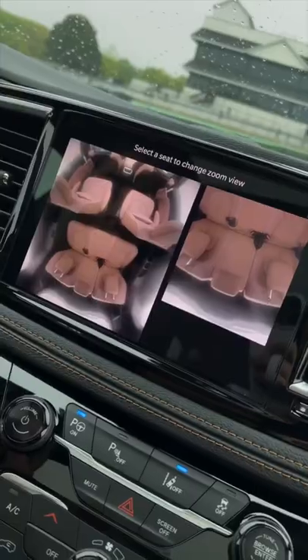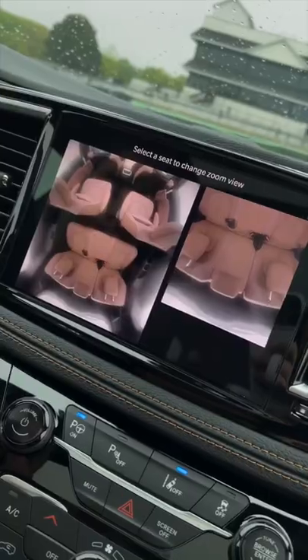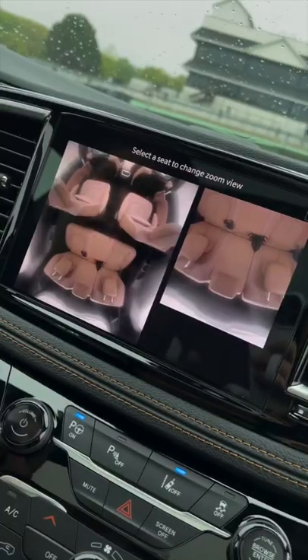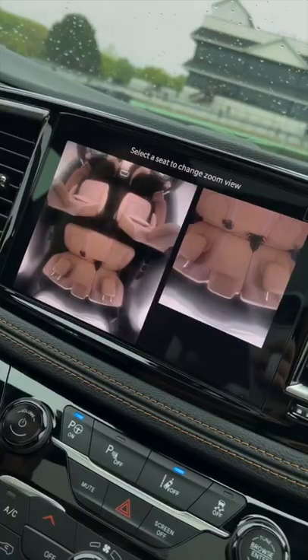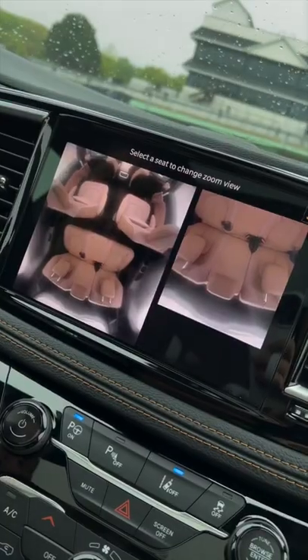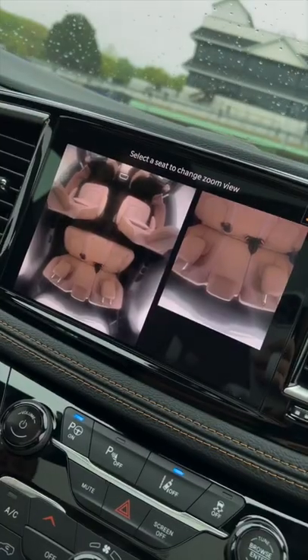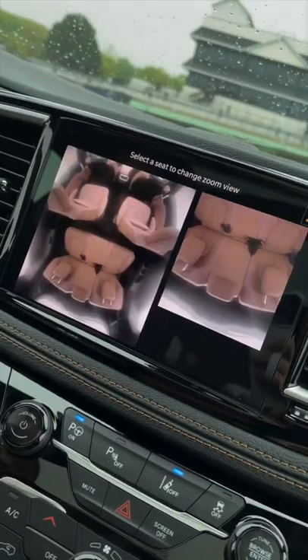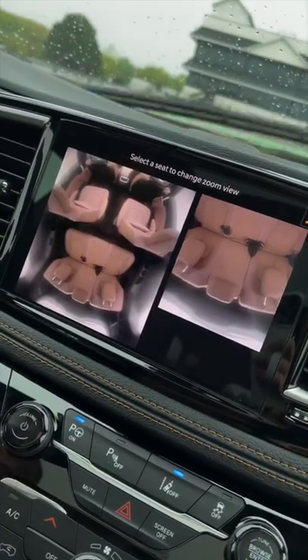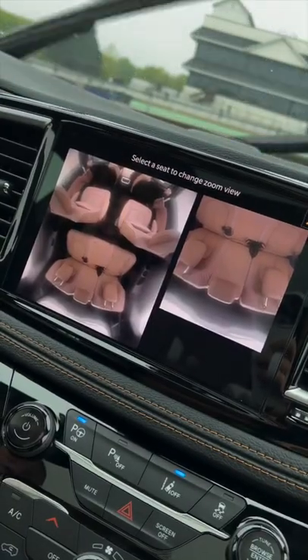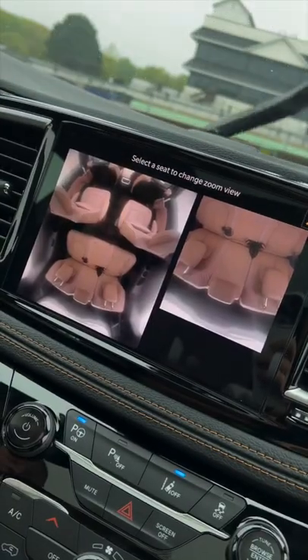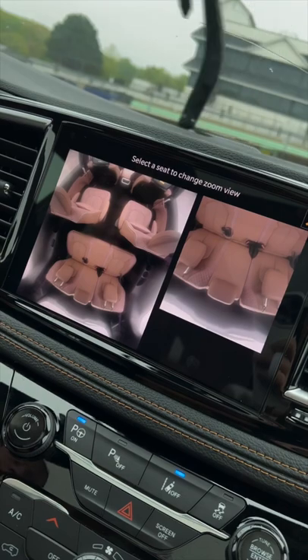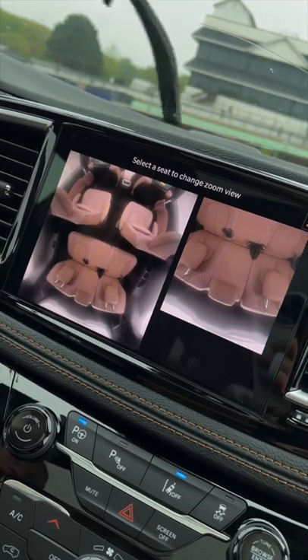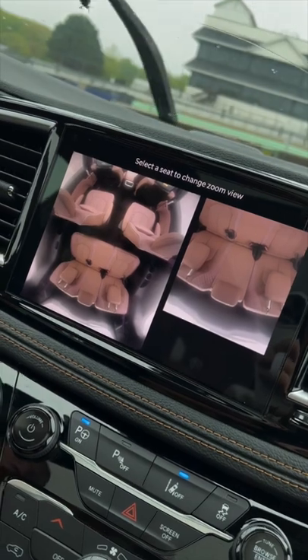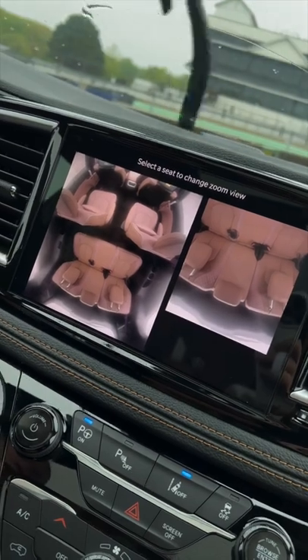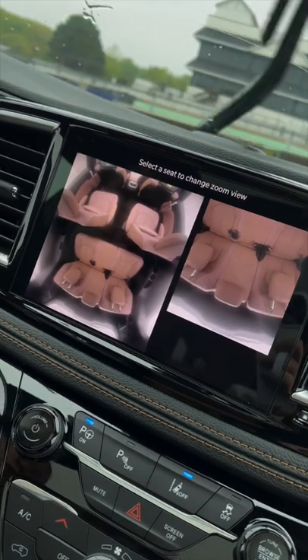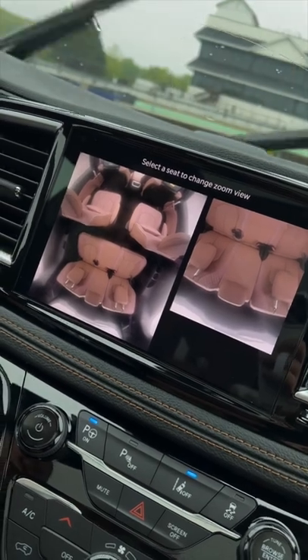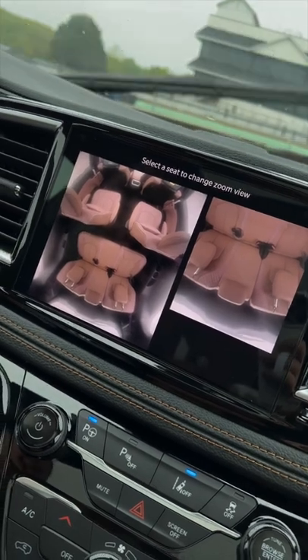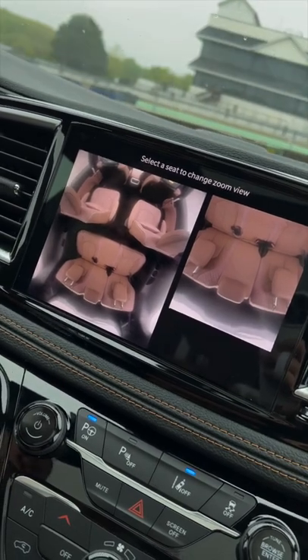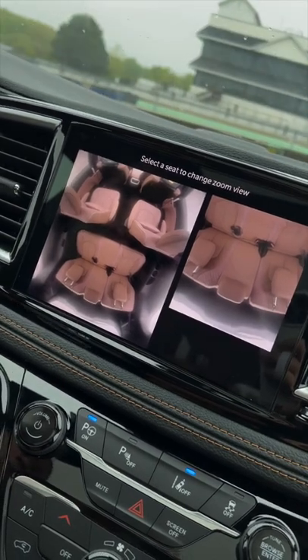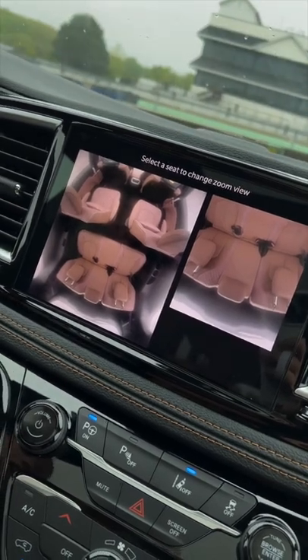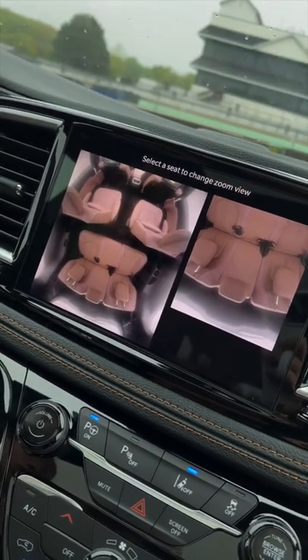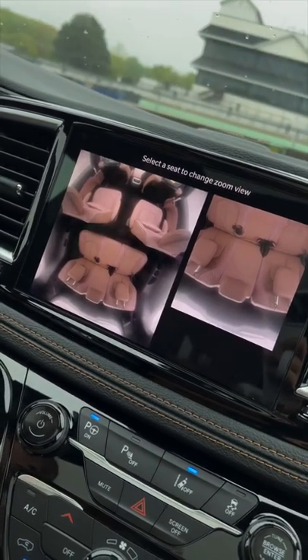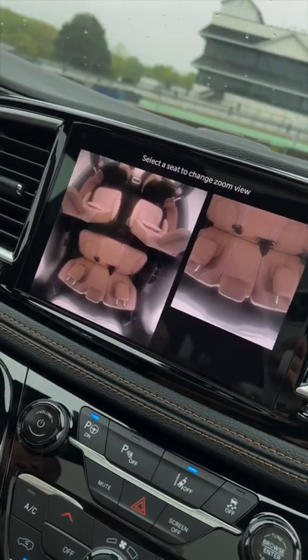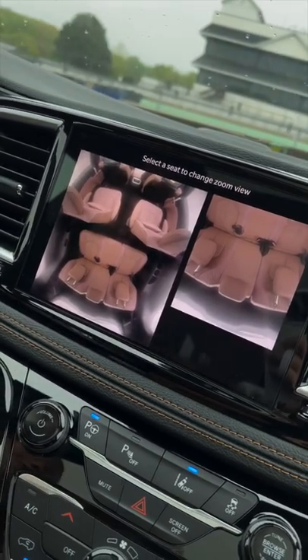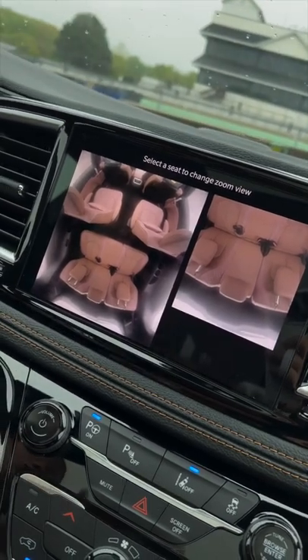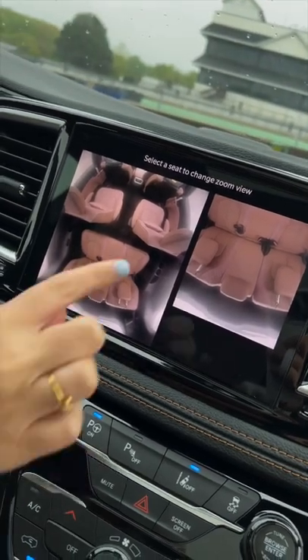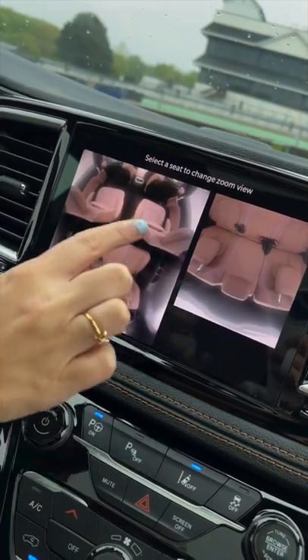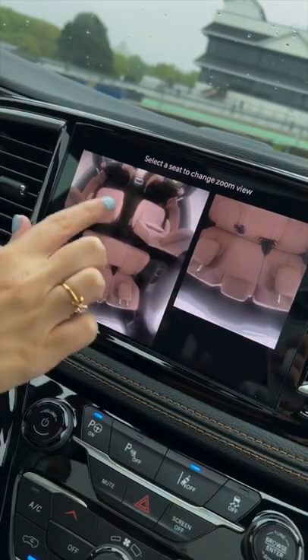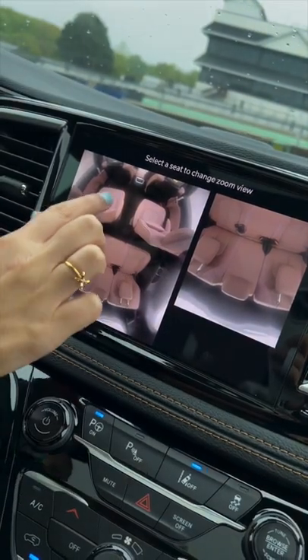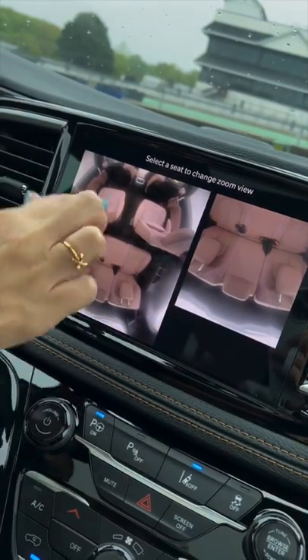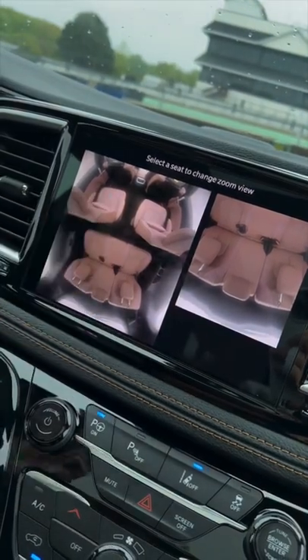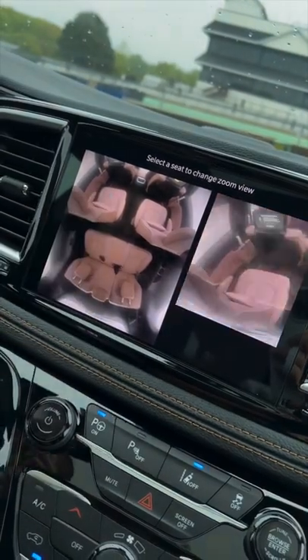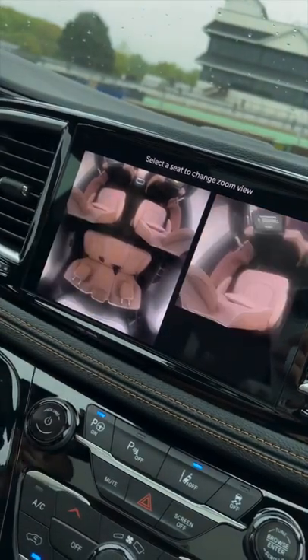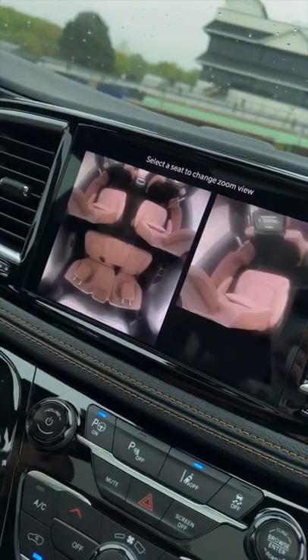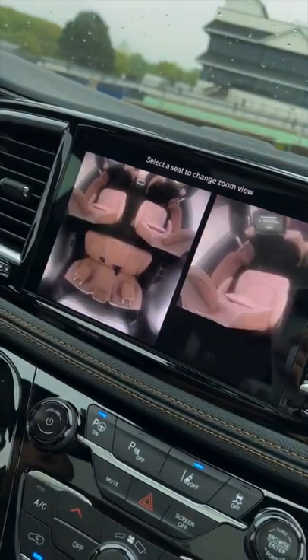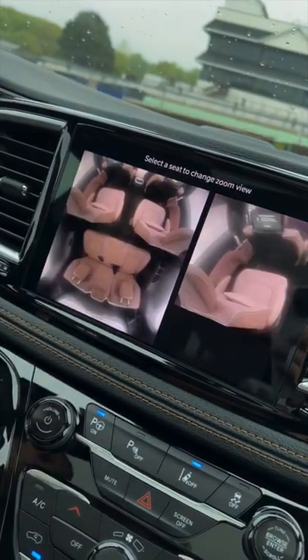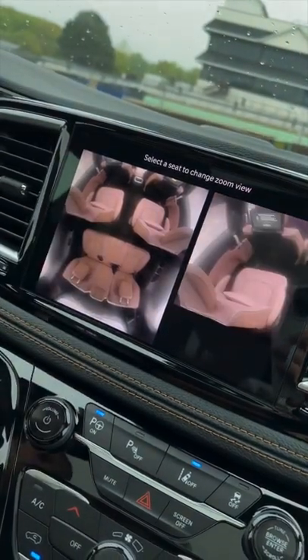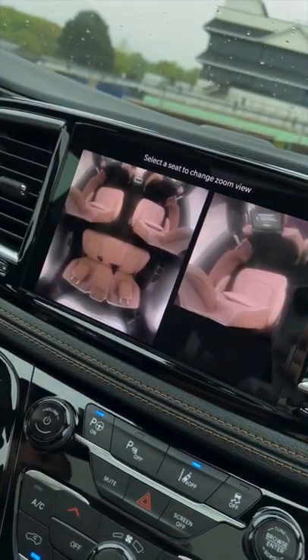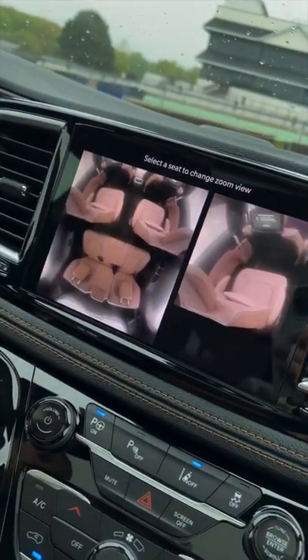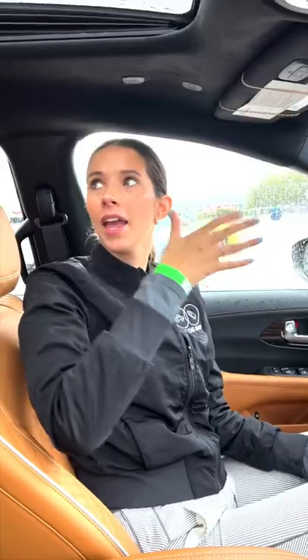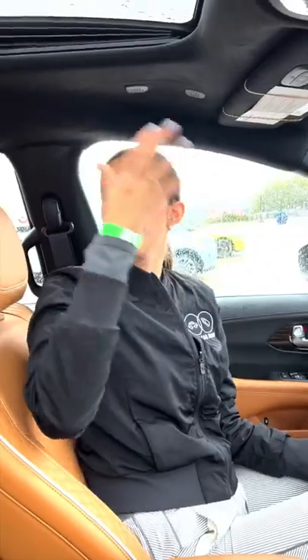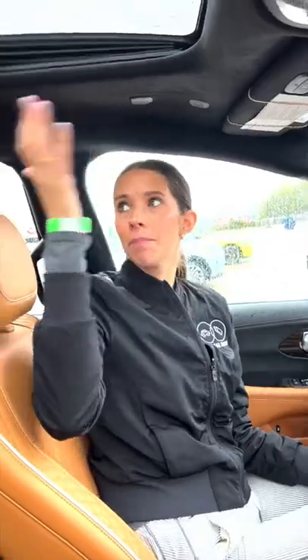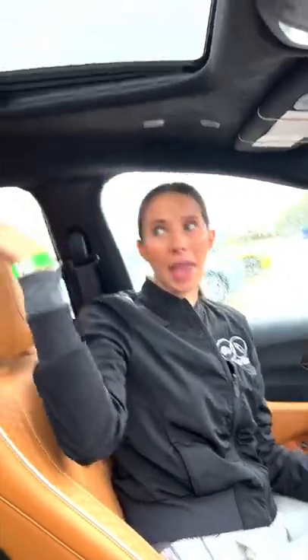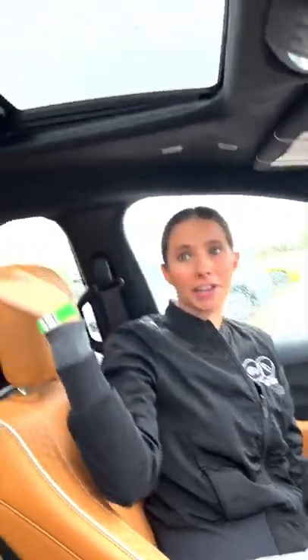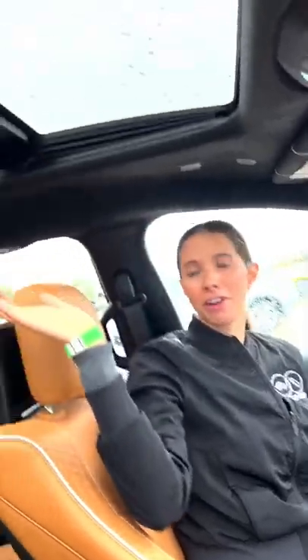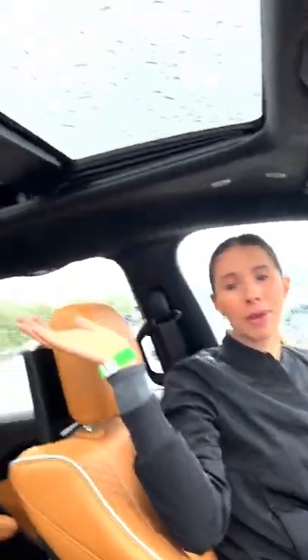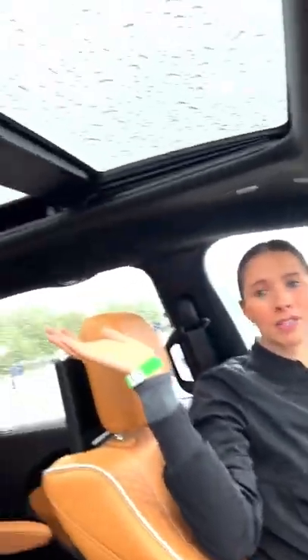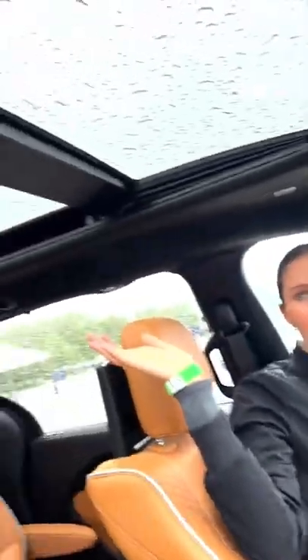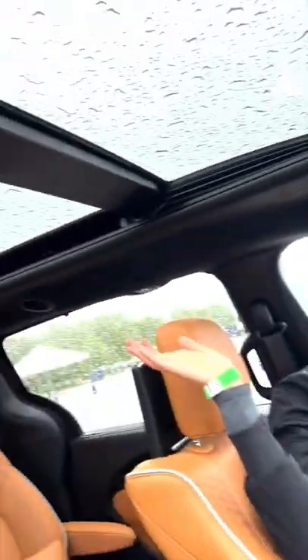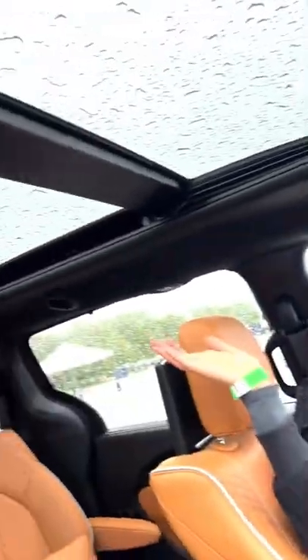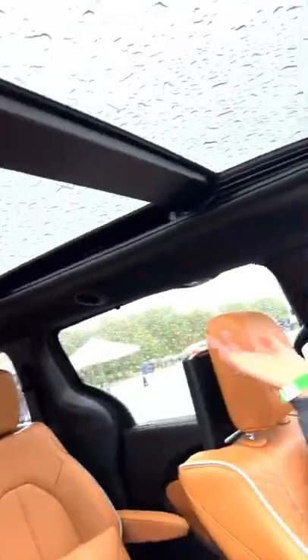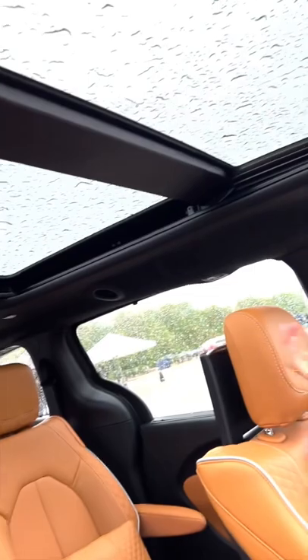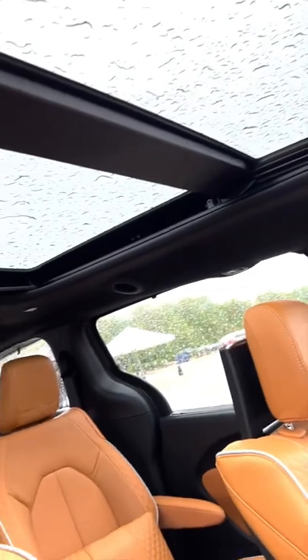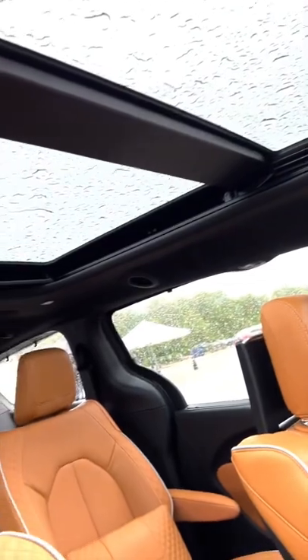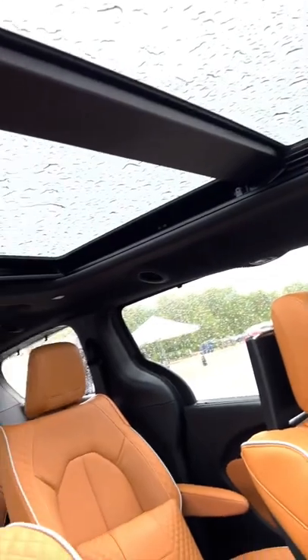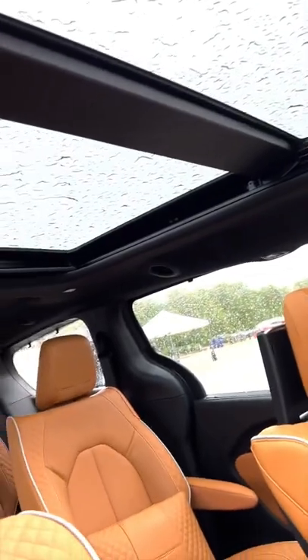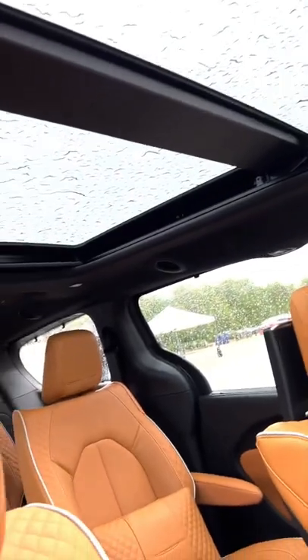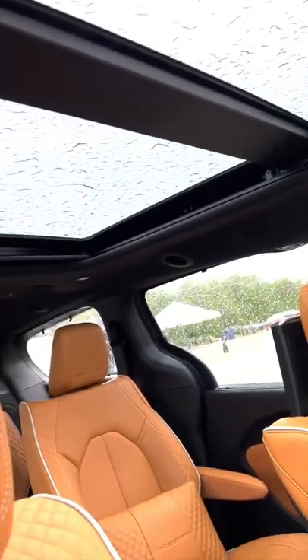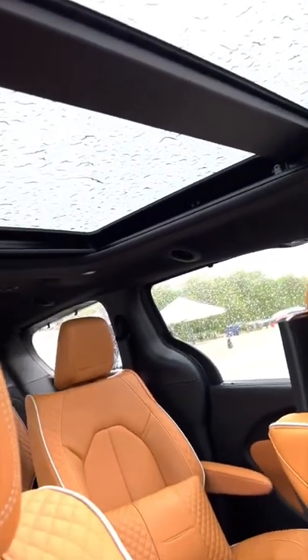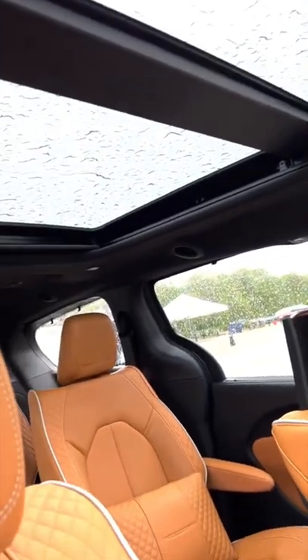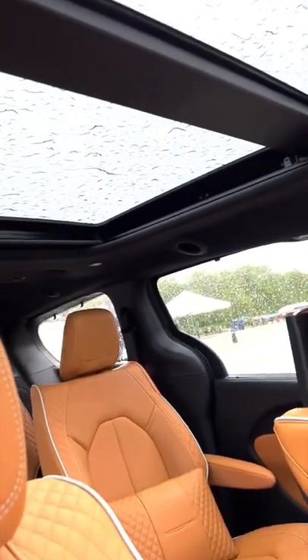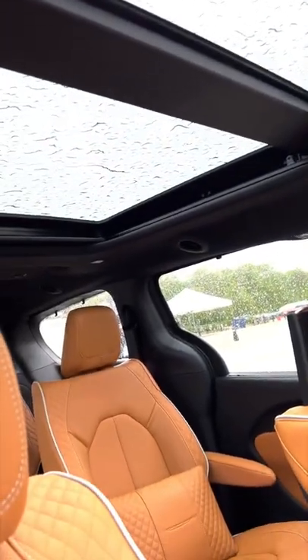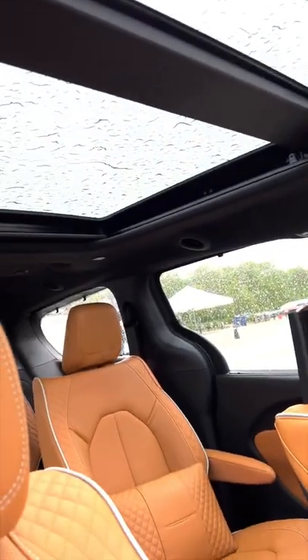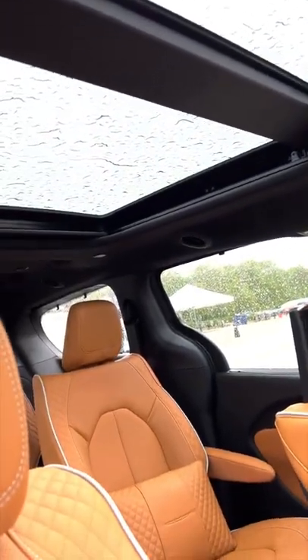It has a fan cam so you can check on your whole family, and you can even change the view based on where you select. It also has a panoramic sunroof to let in some beautiful natural light.